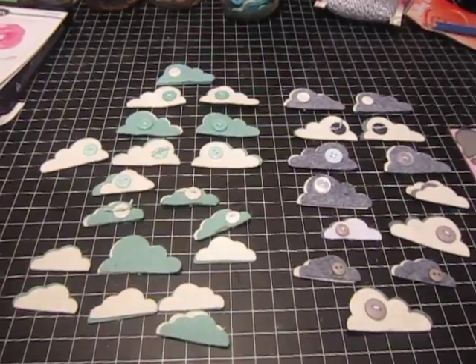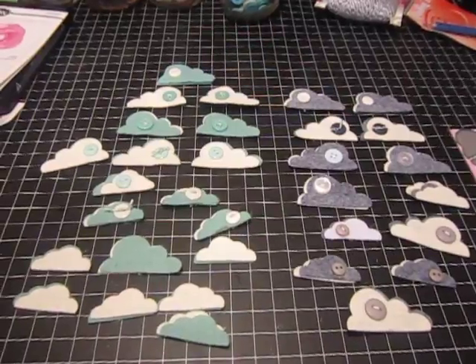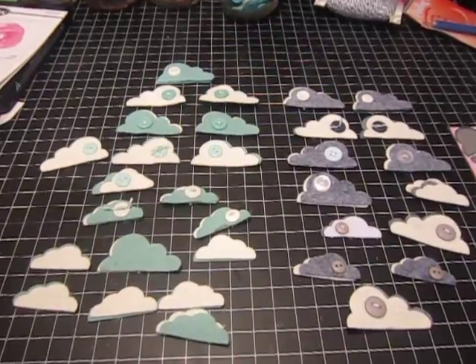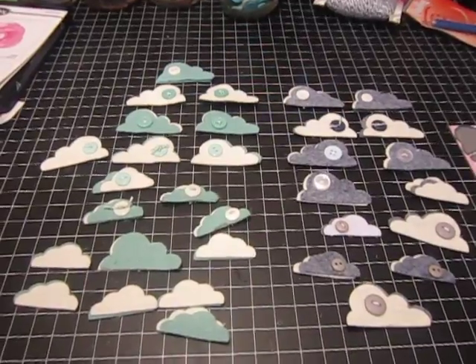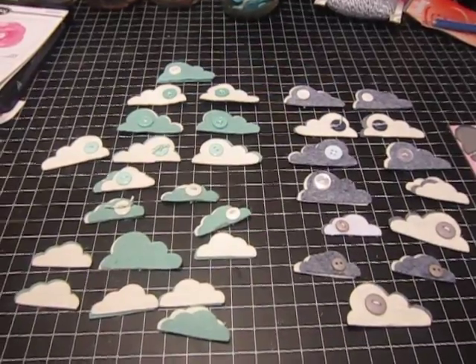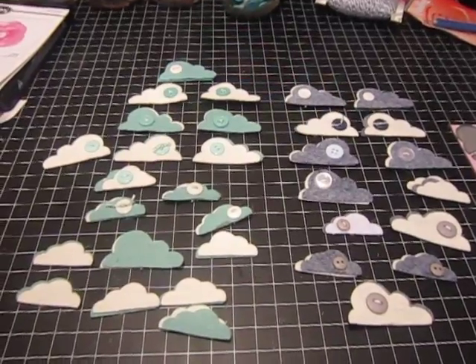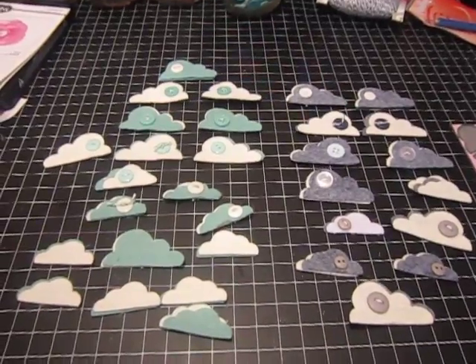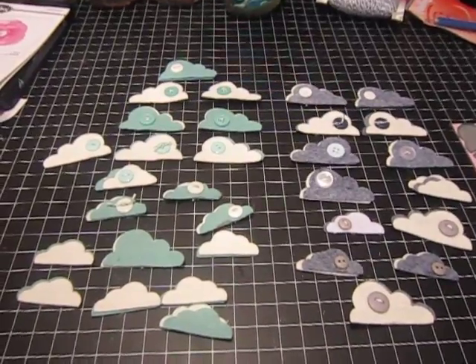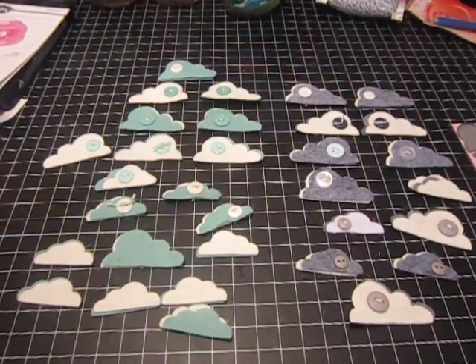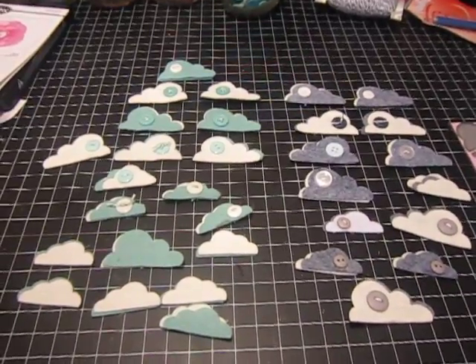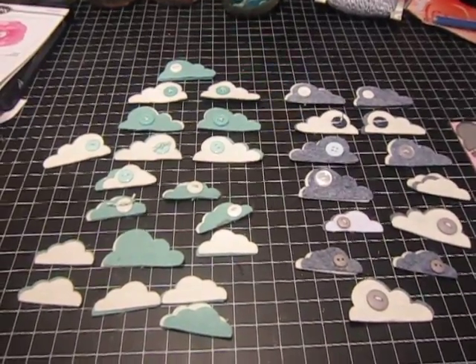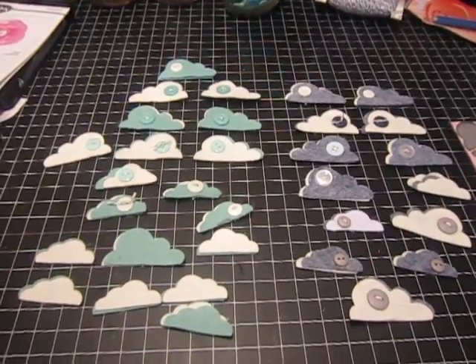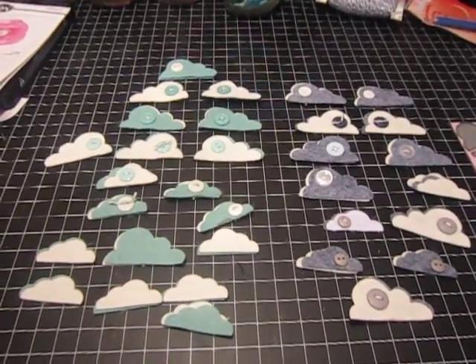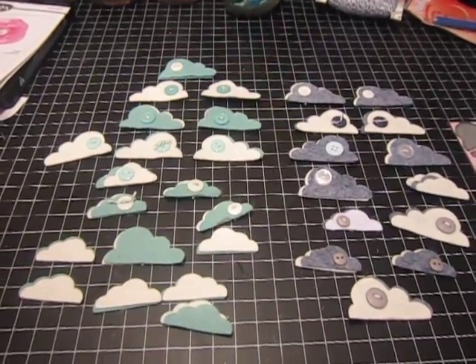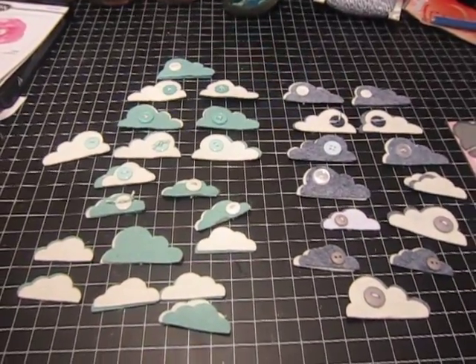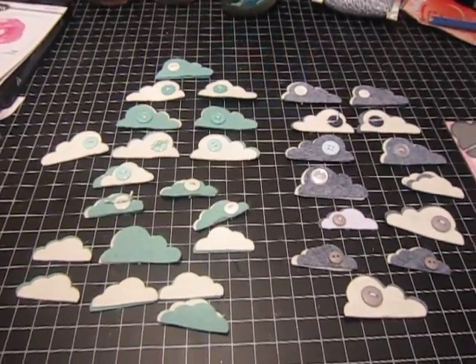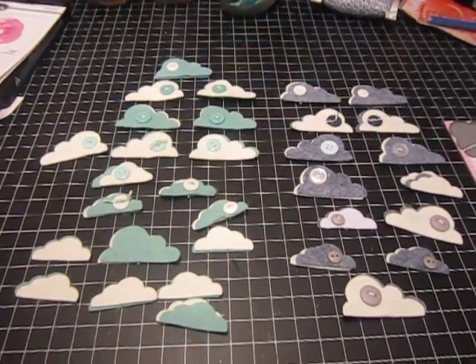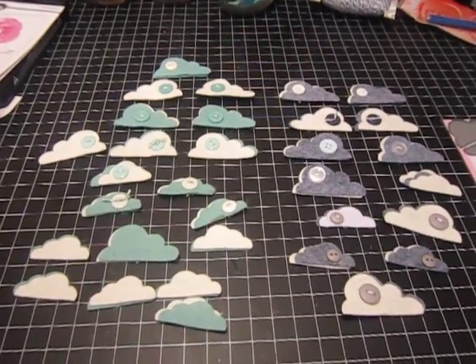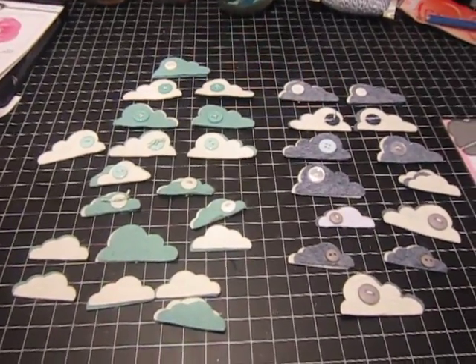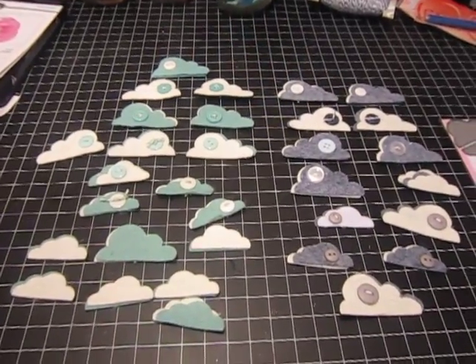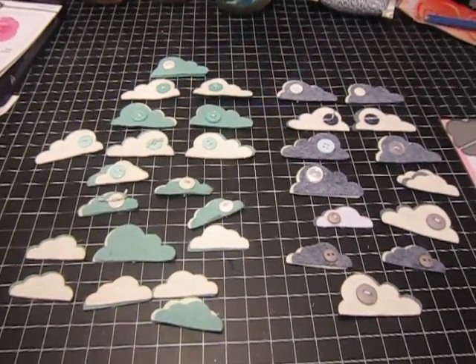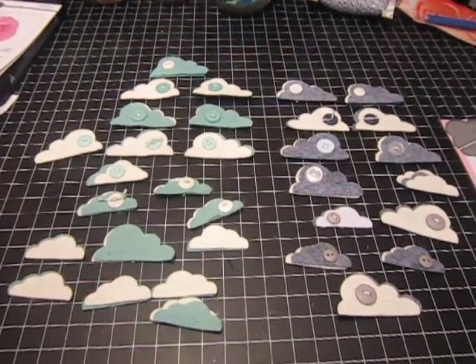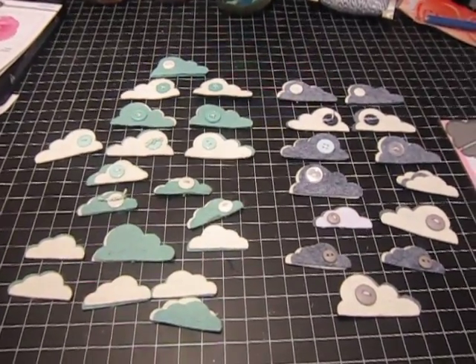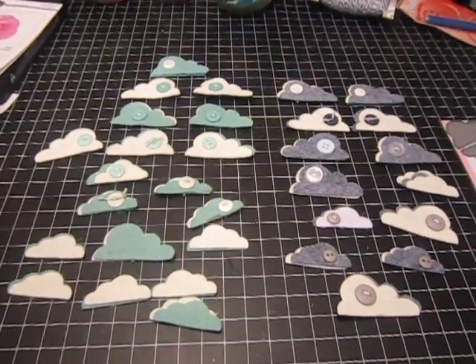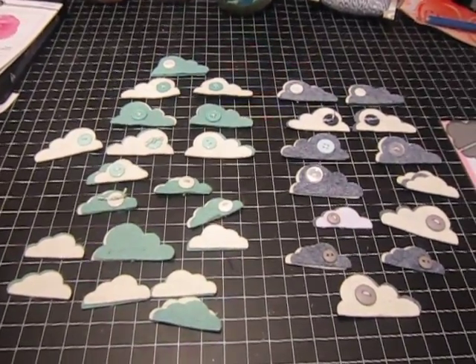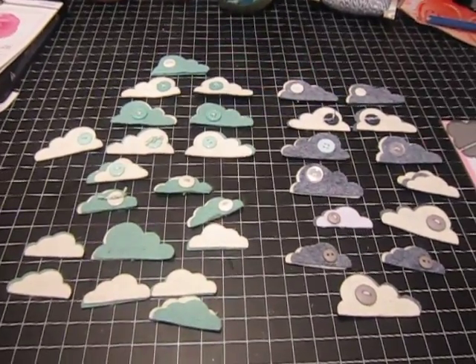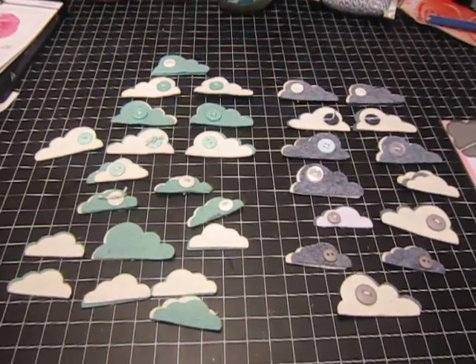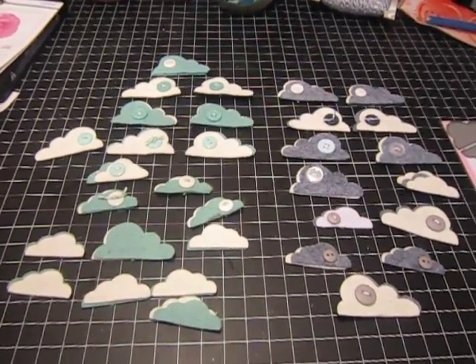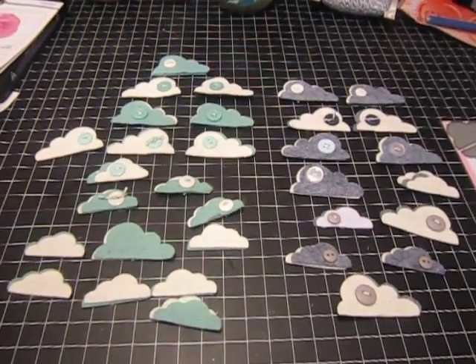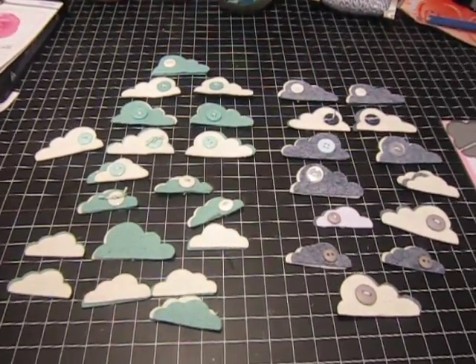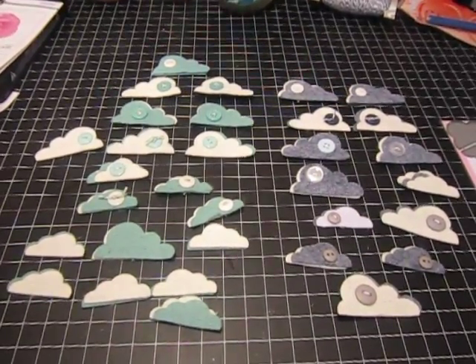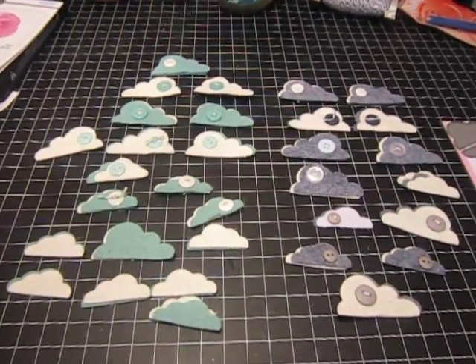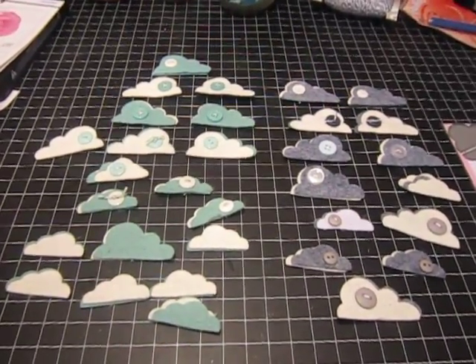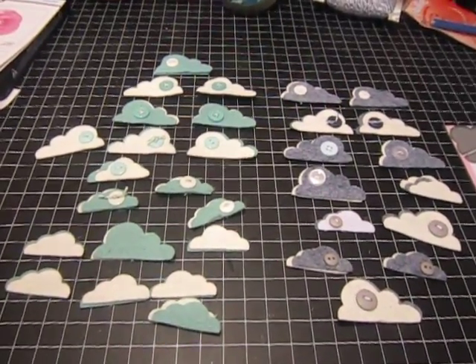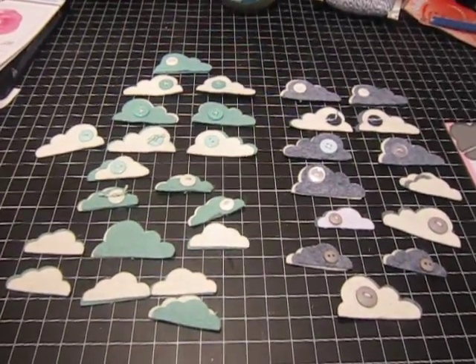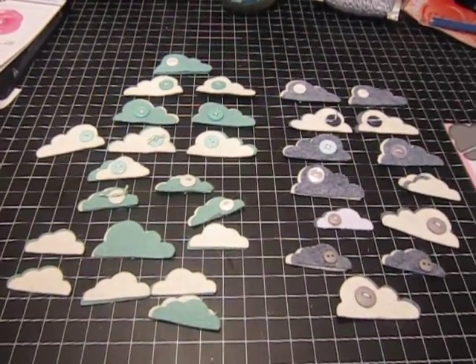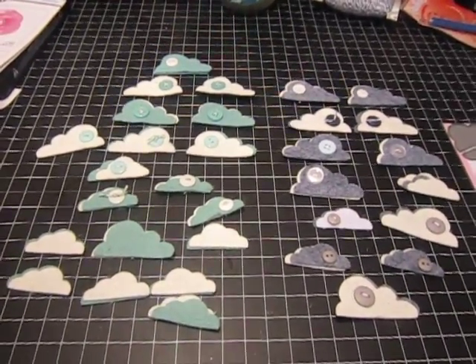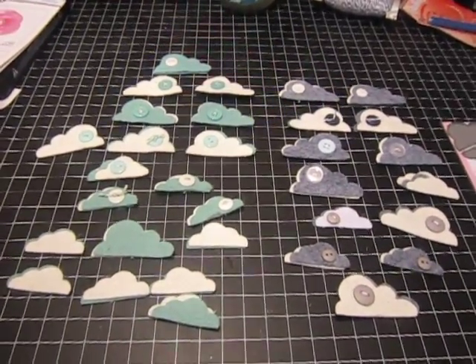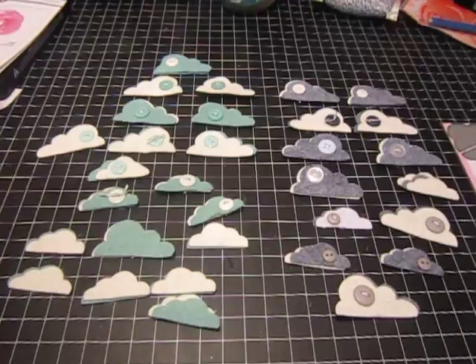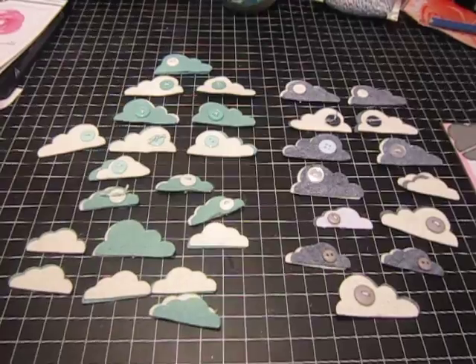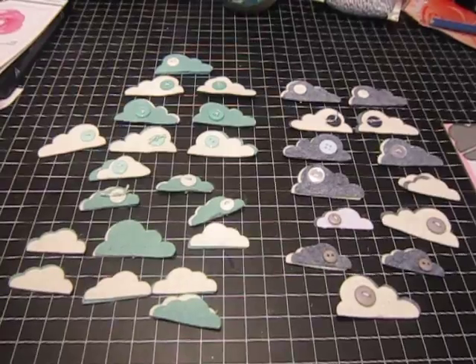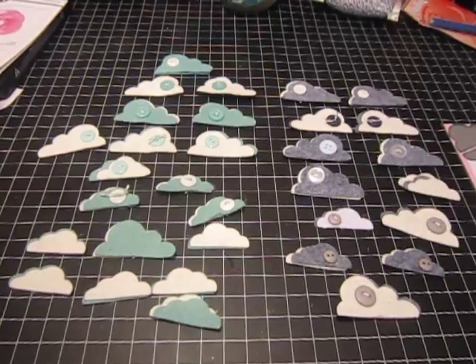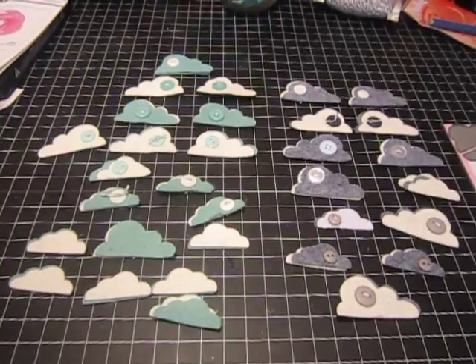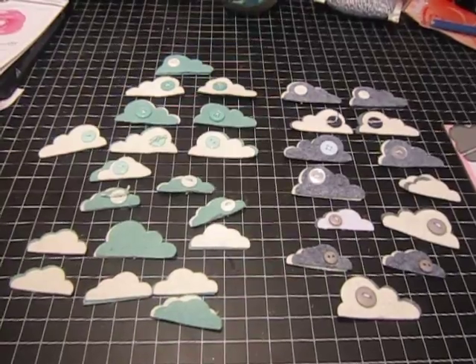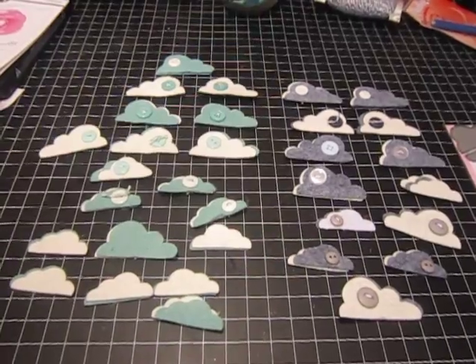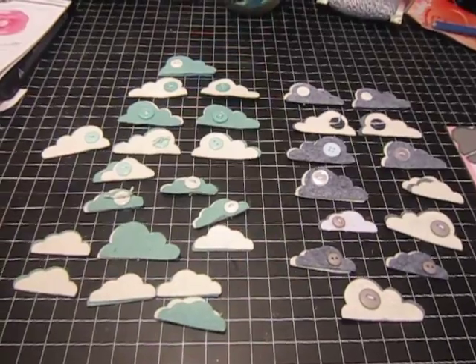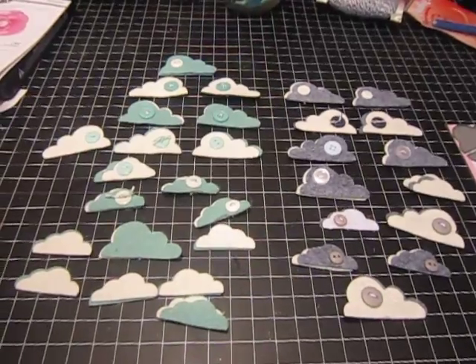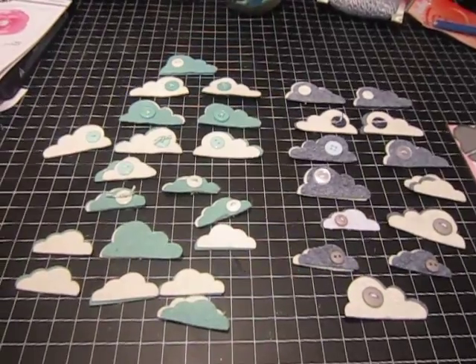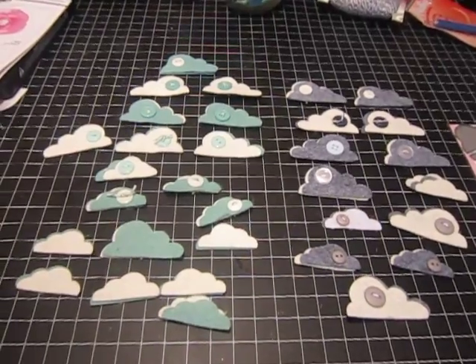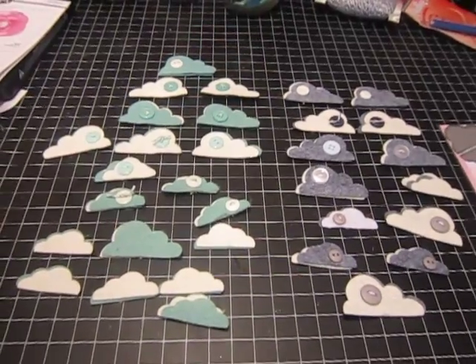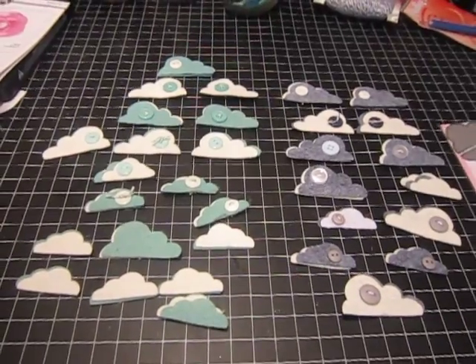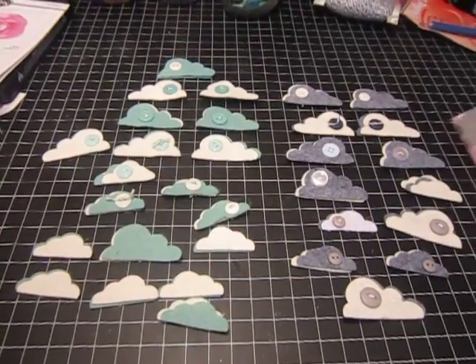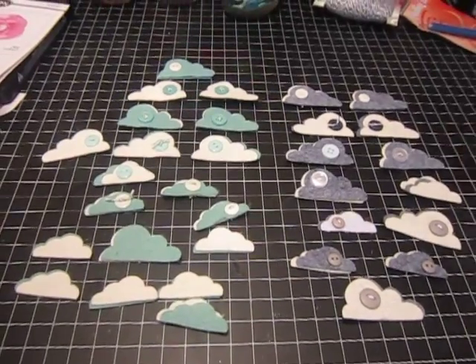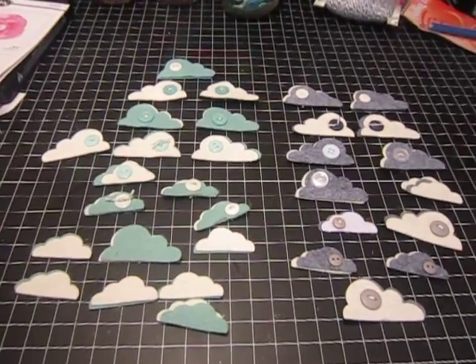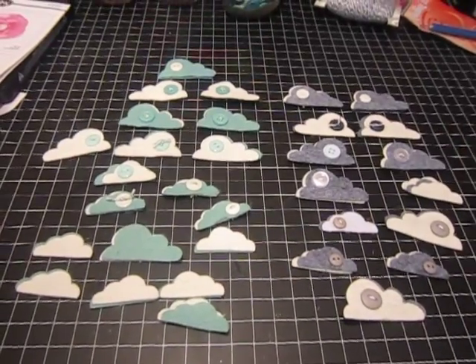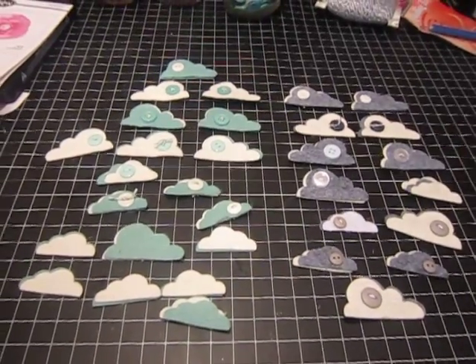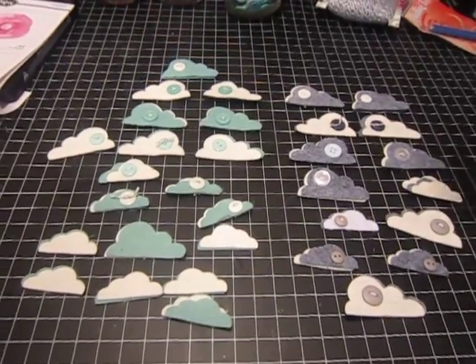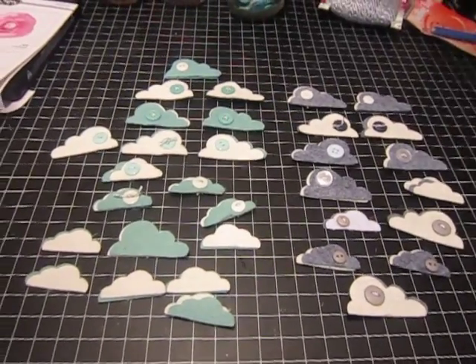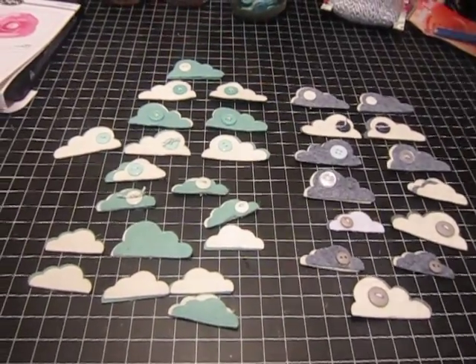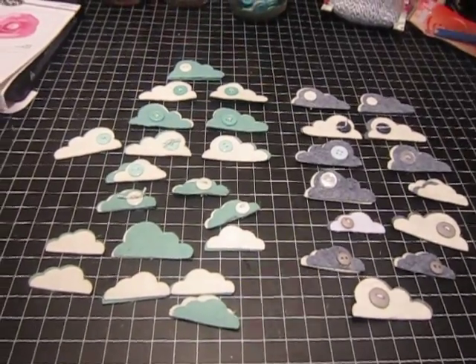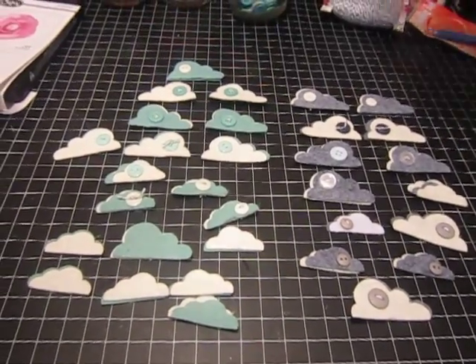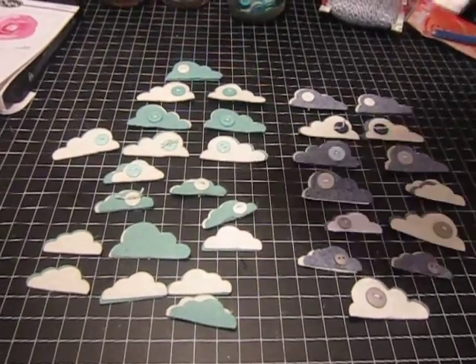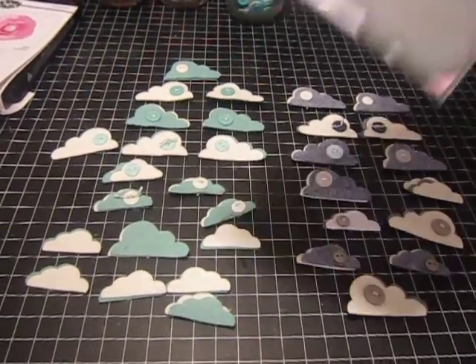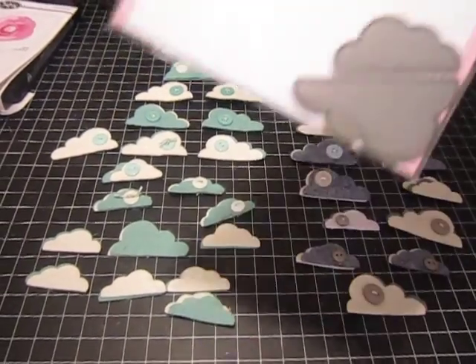Hi, it's Kat. I'm back with a short video just to show you some of the little embellishments that I've made with my new die from My Favorite Things.